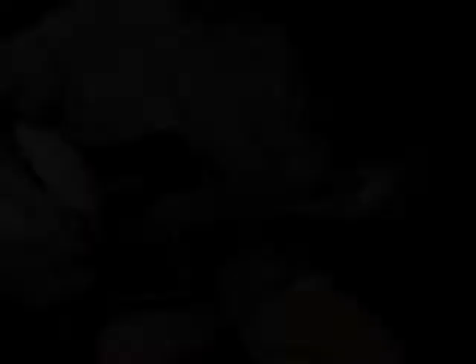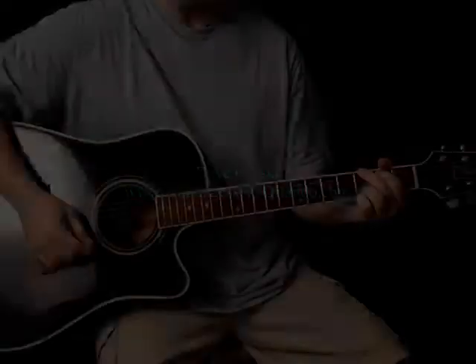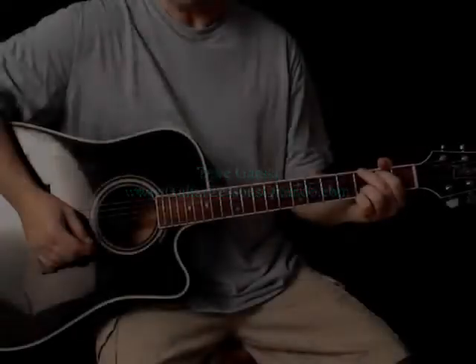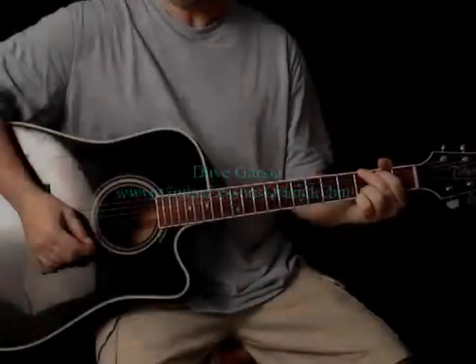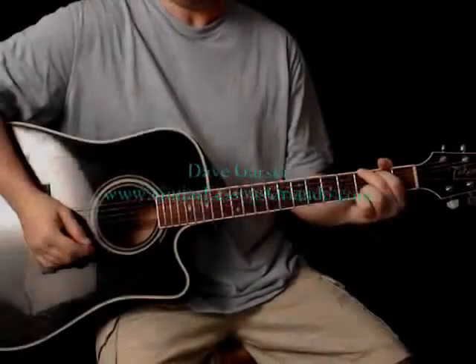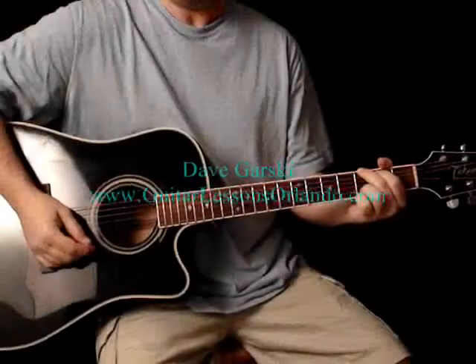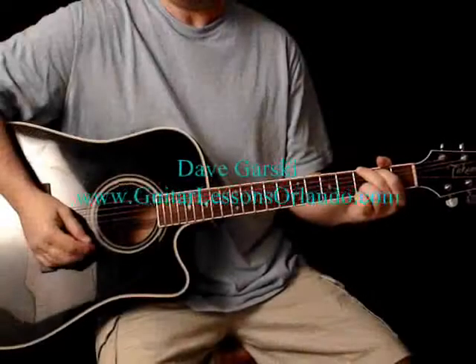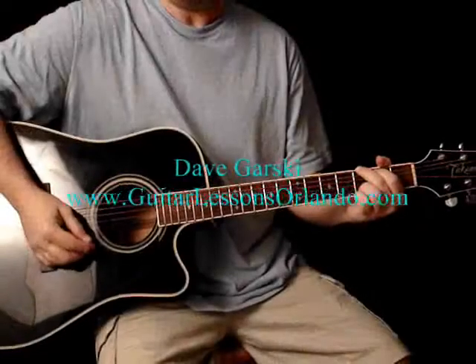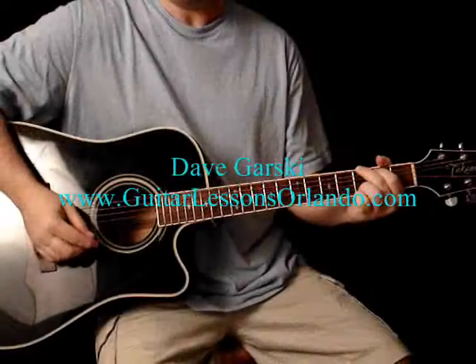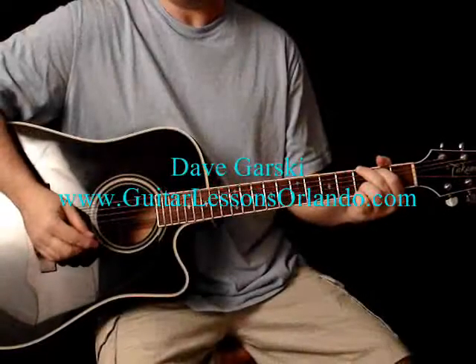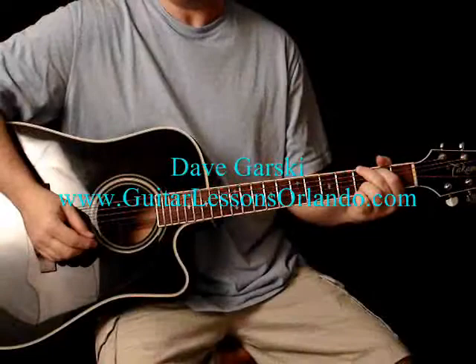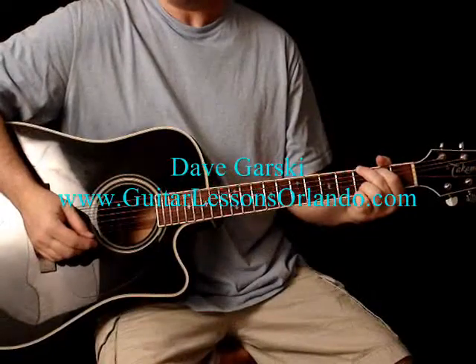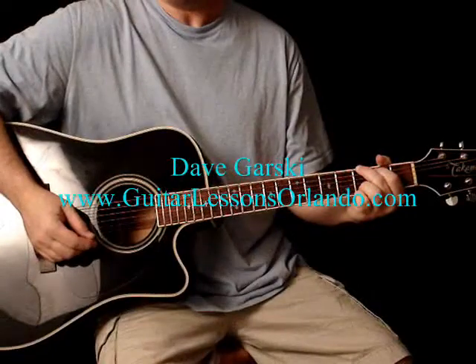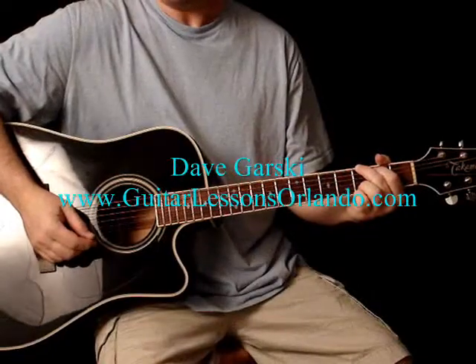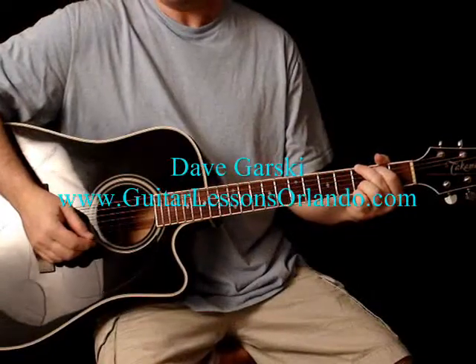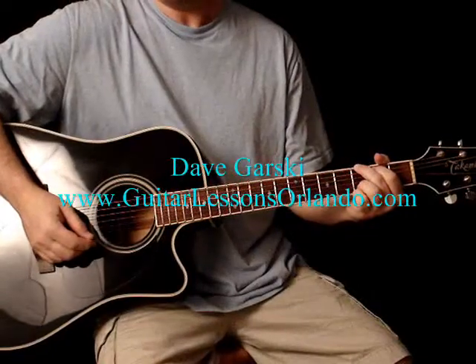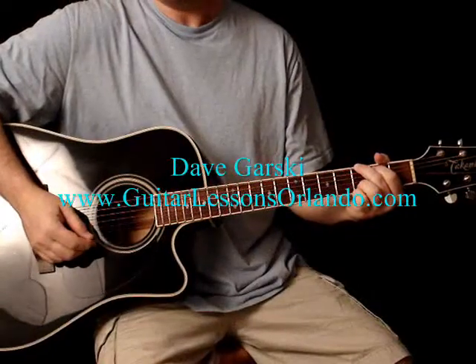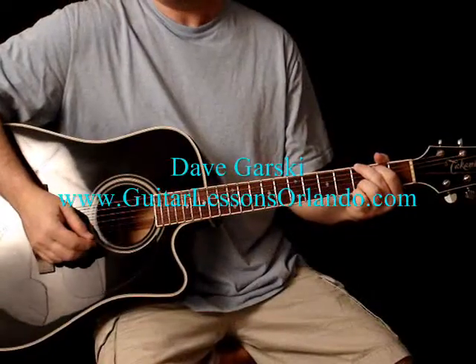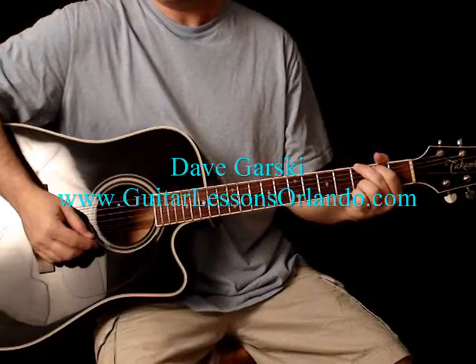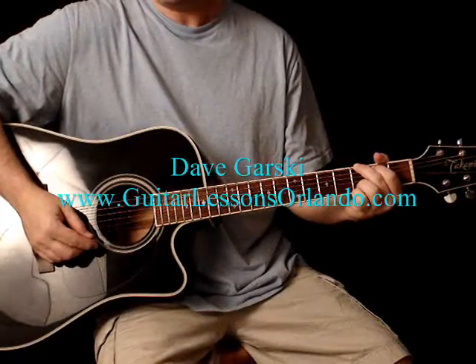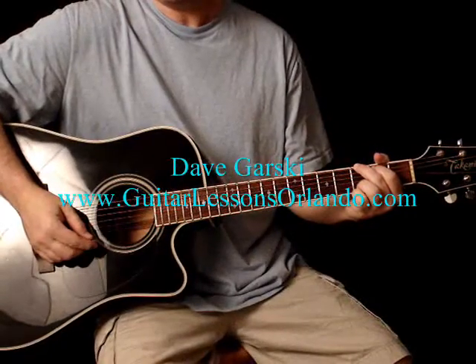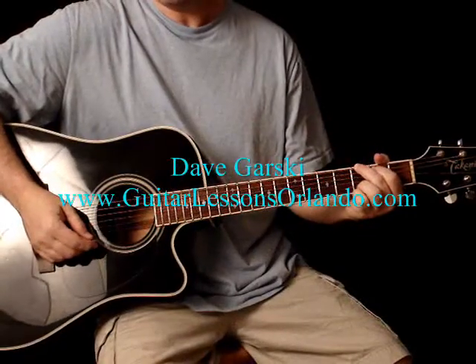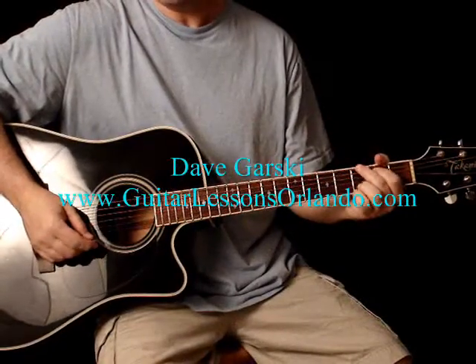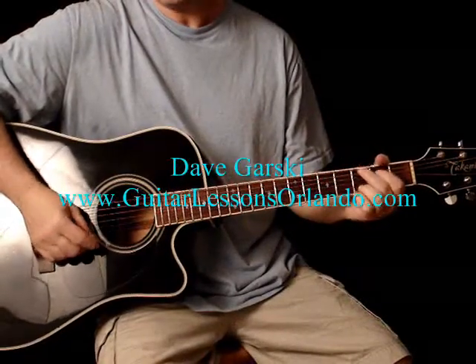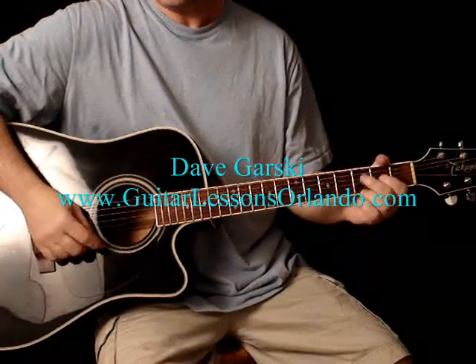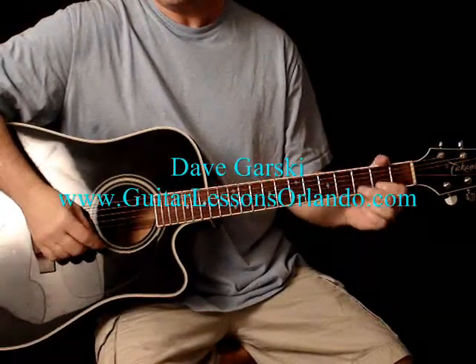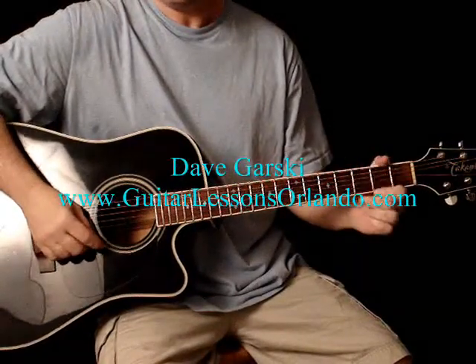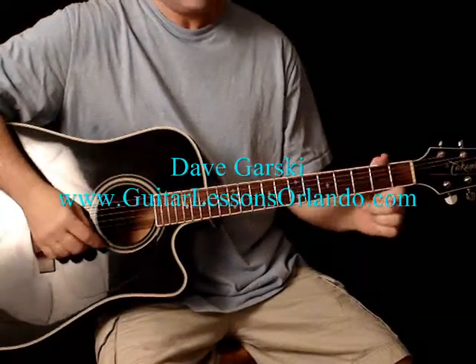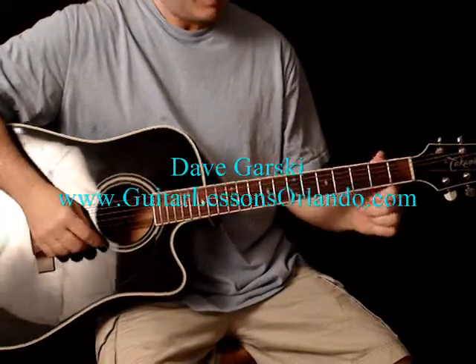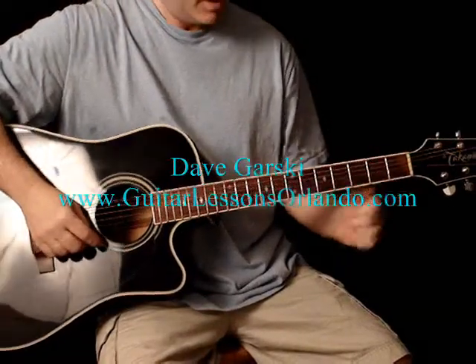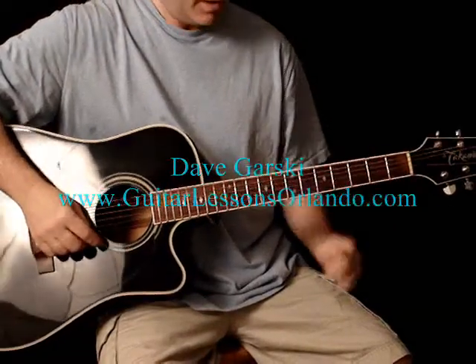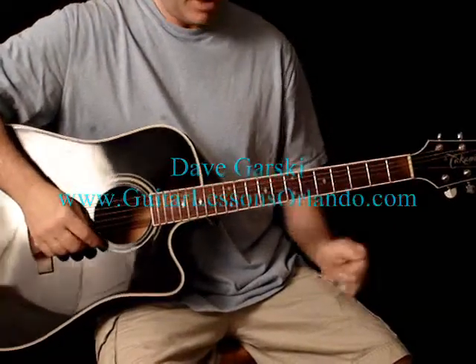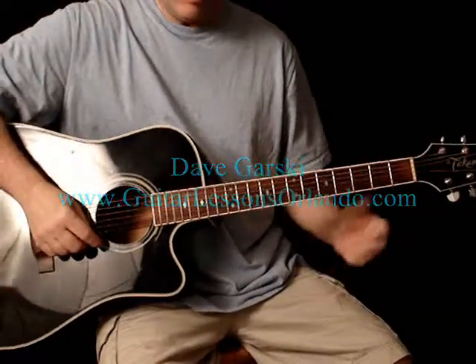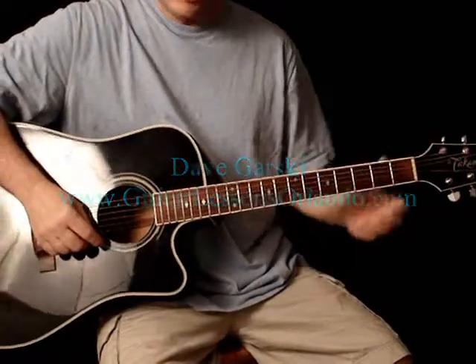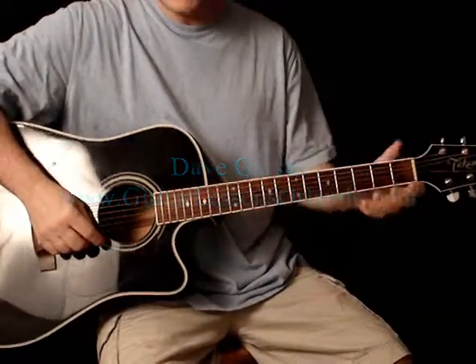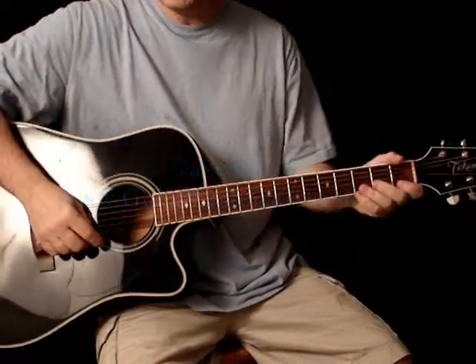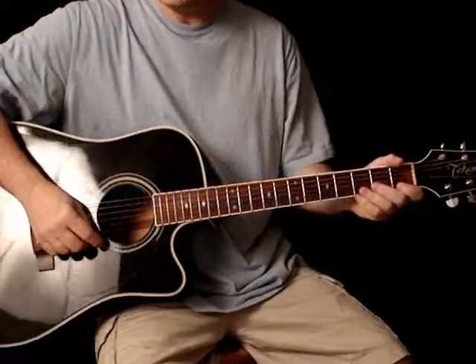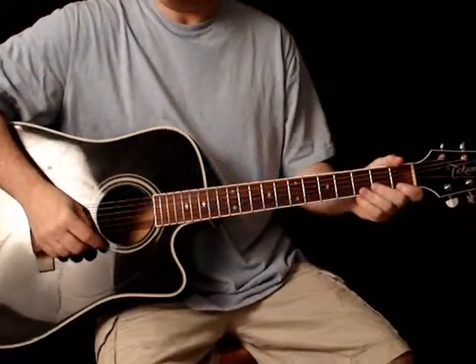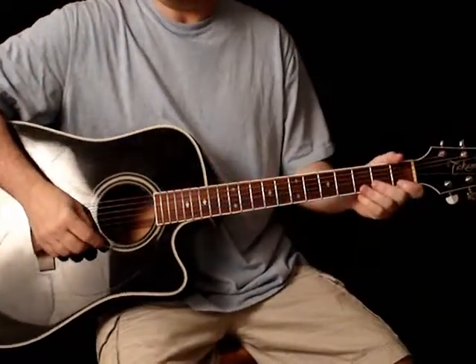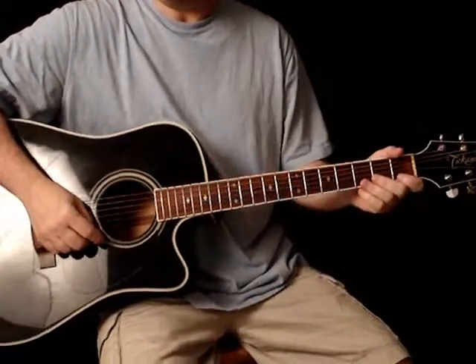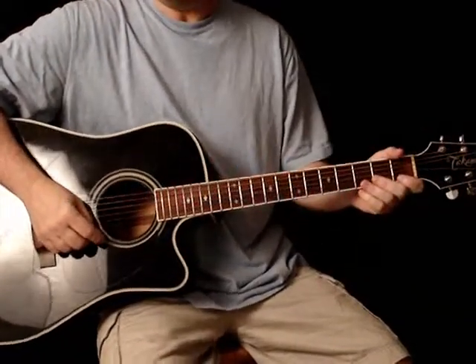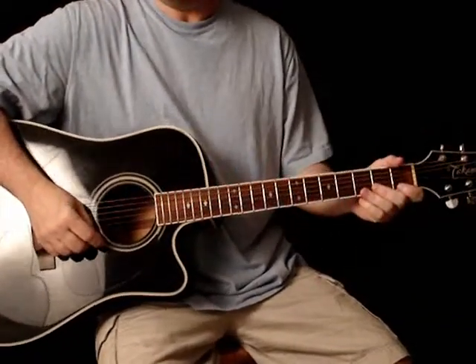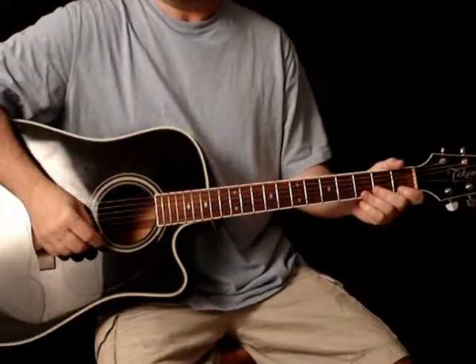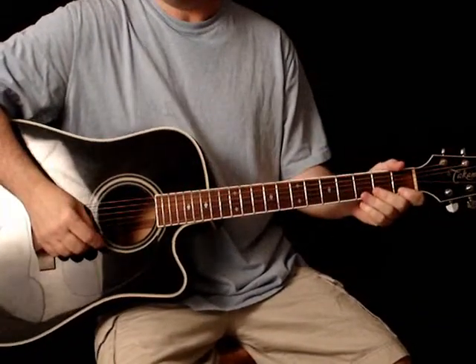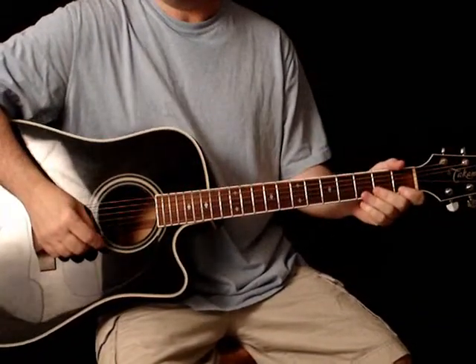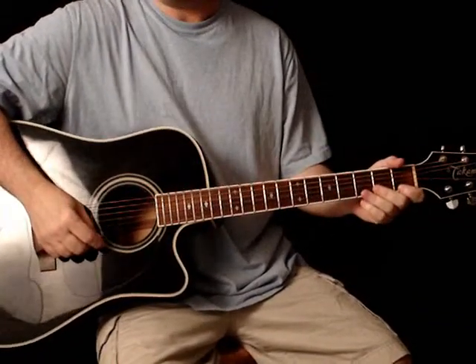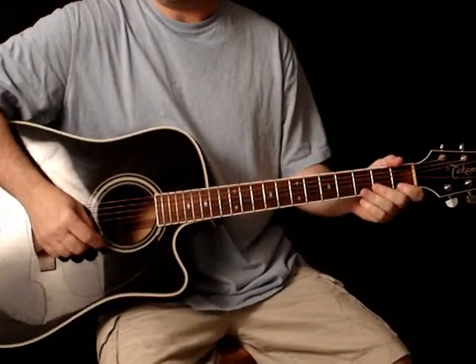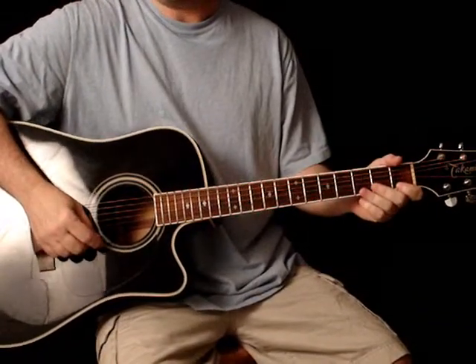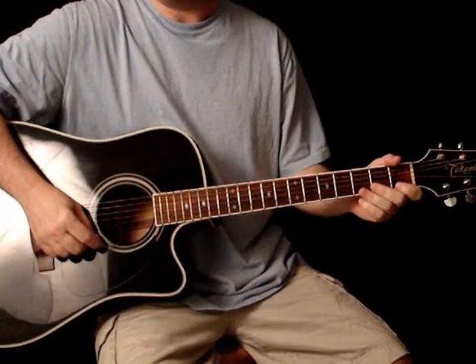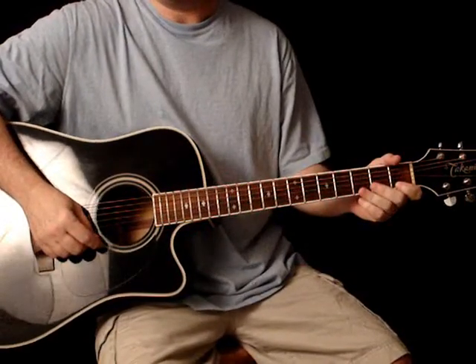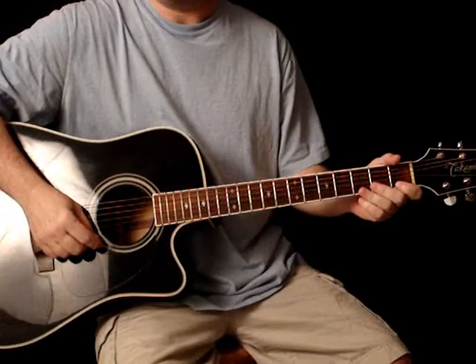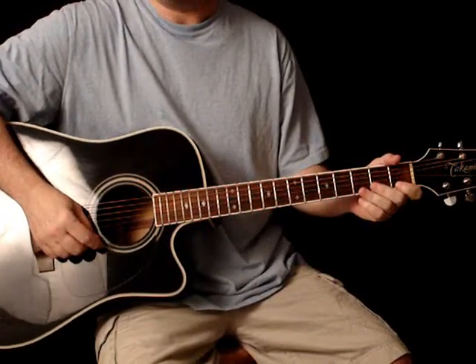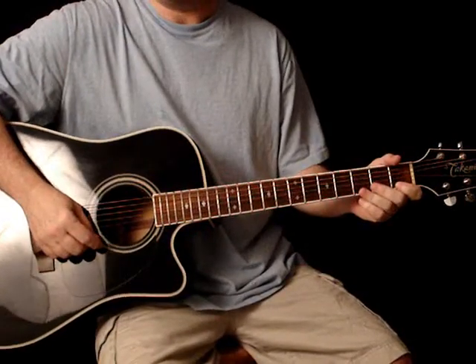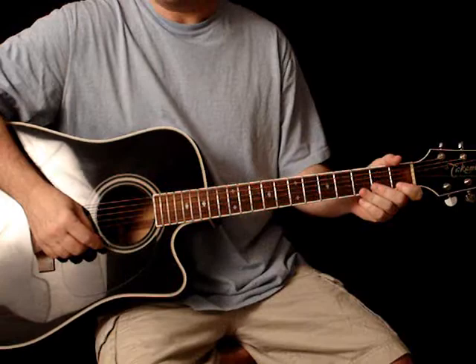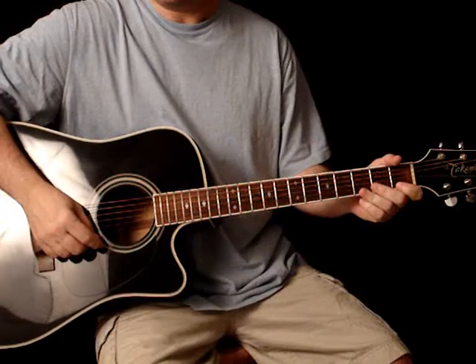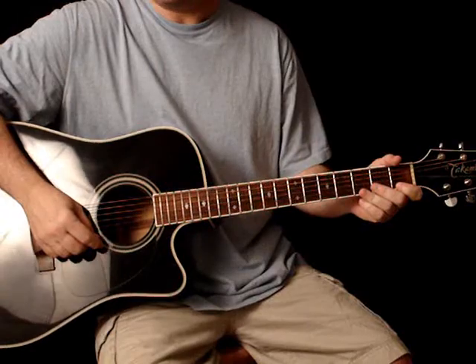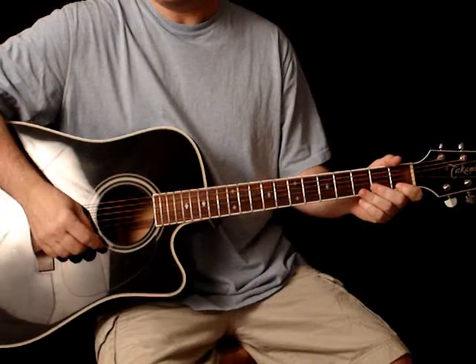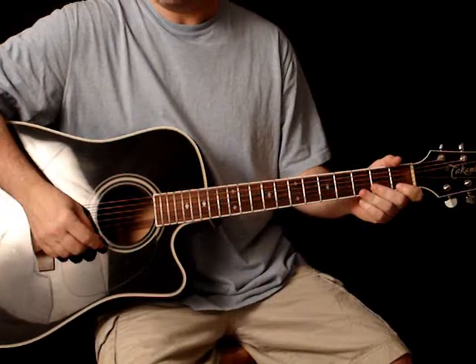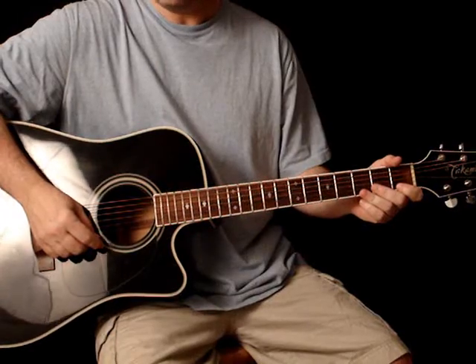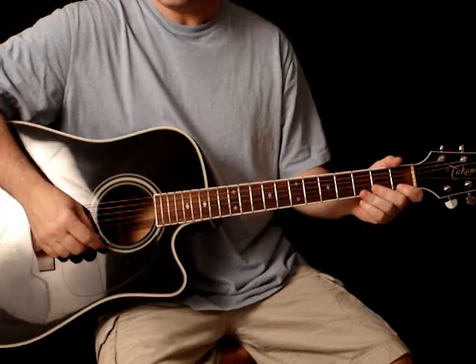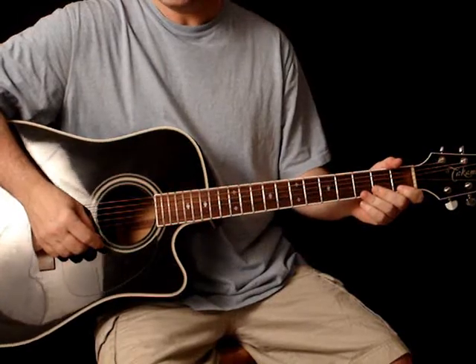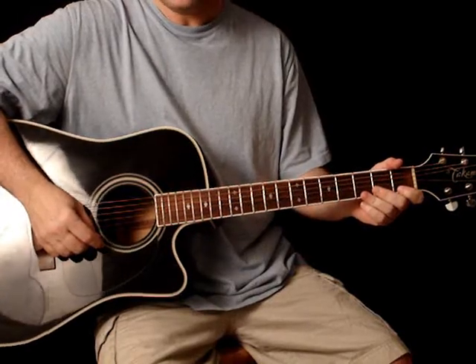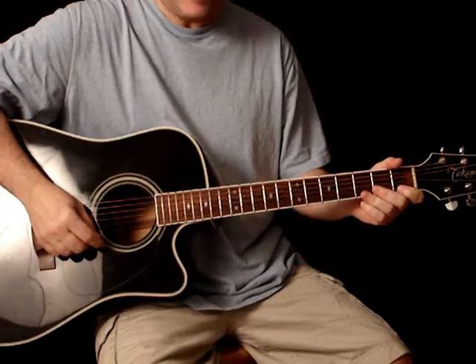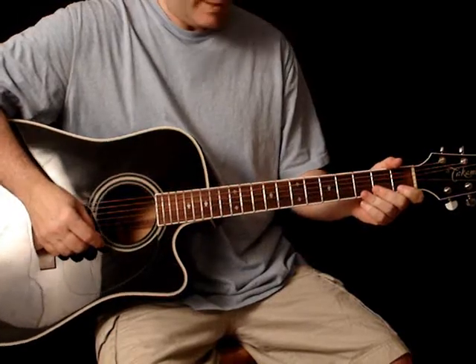Hi, this is Dave Garski from GuitarLessonsOrlando.com. I wanted to show you a very common four chord progression today.